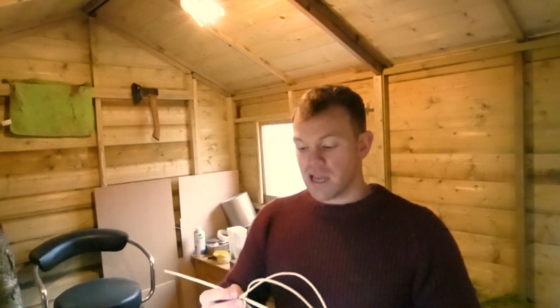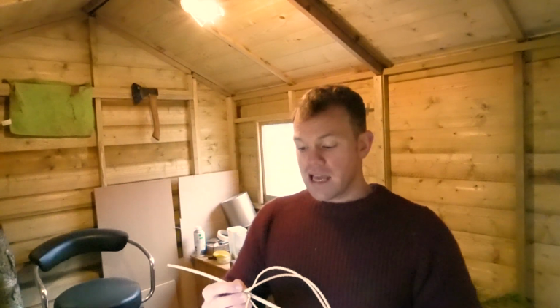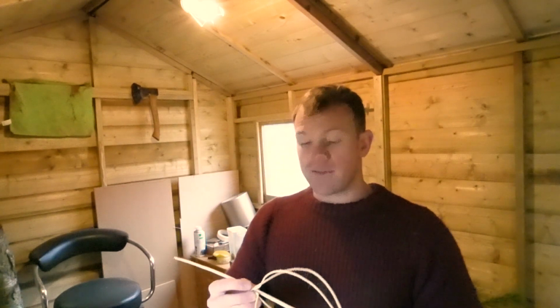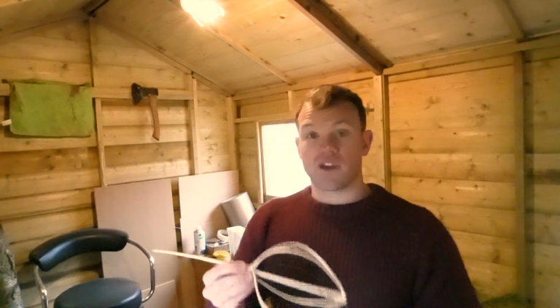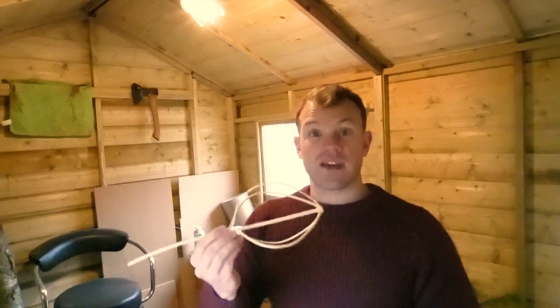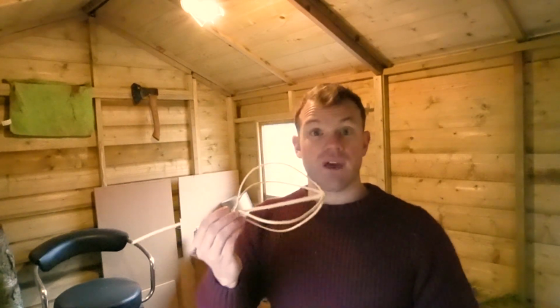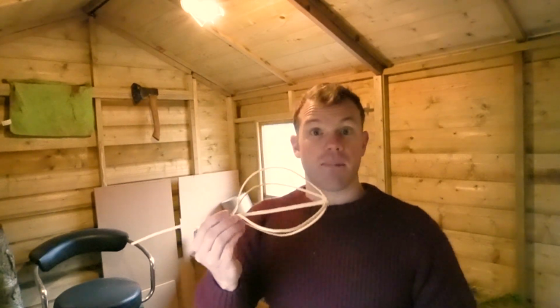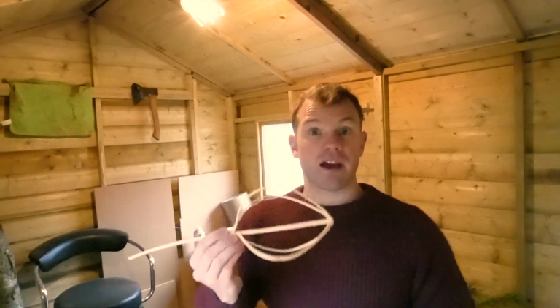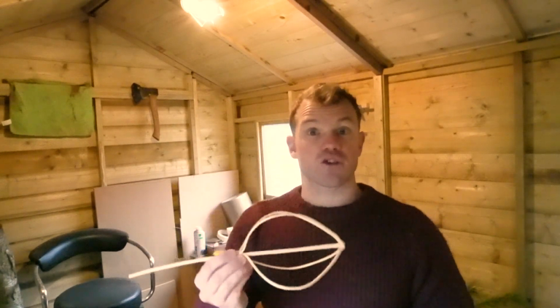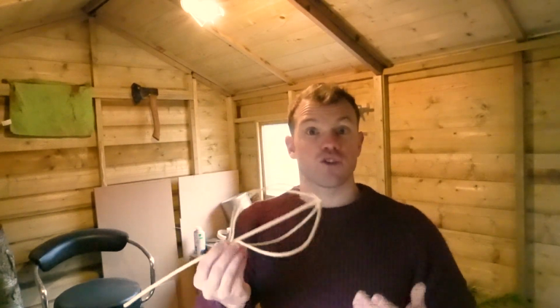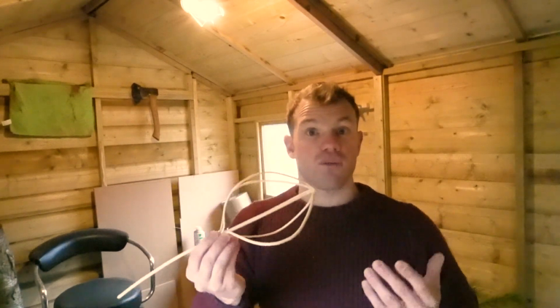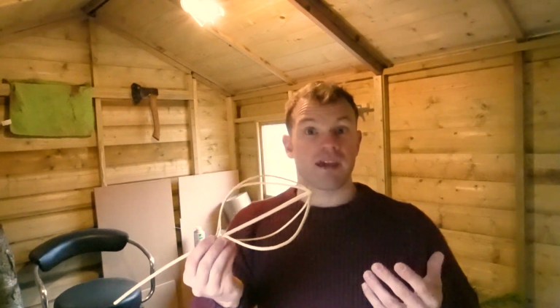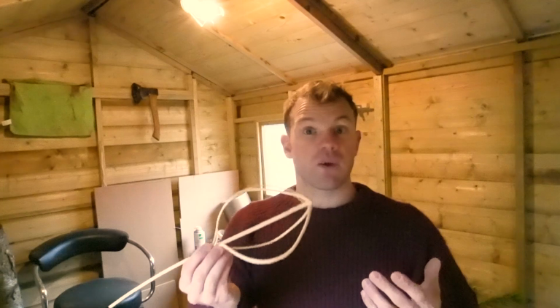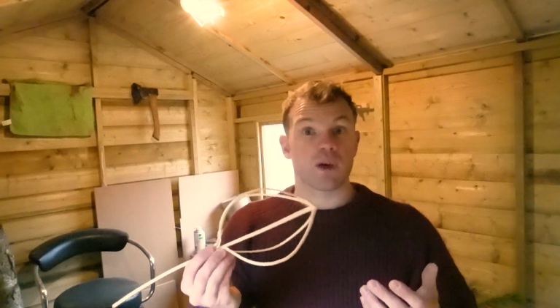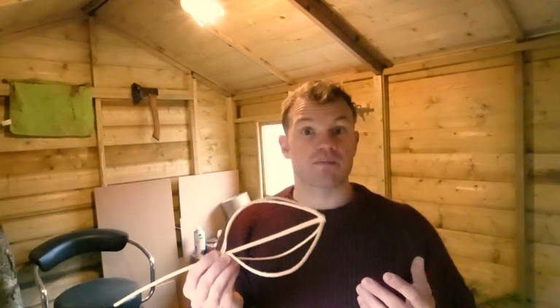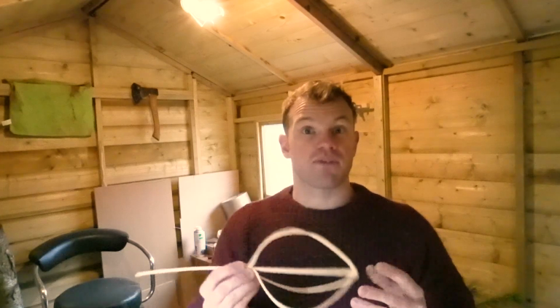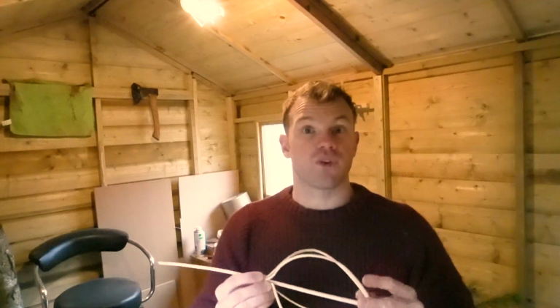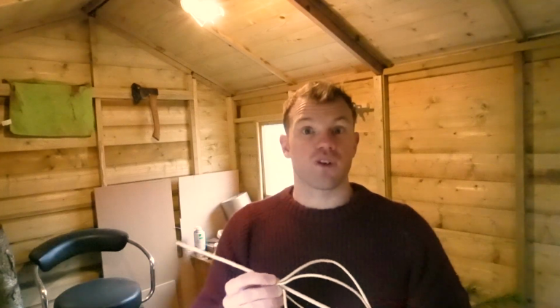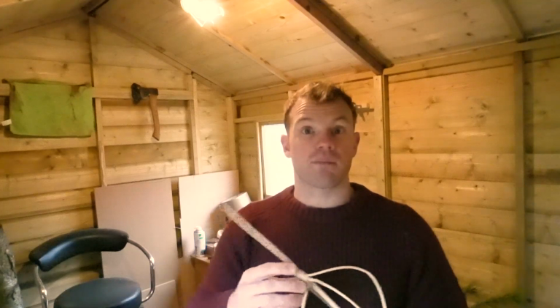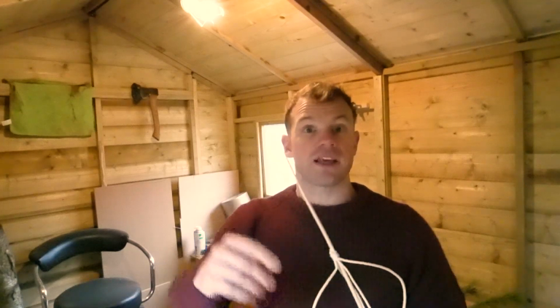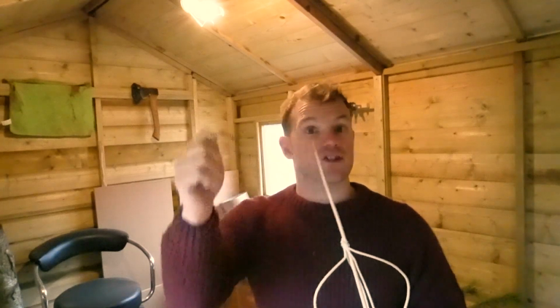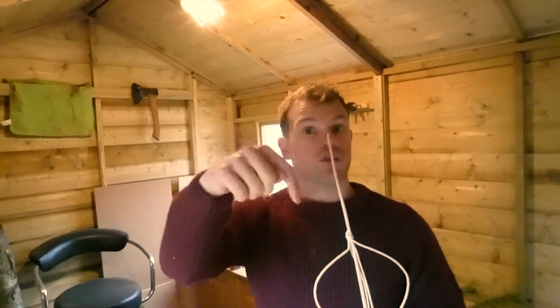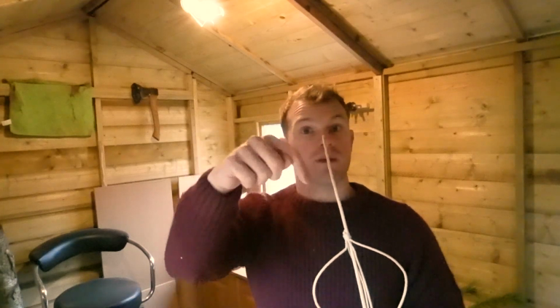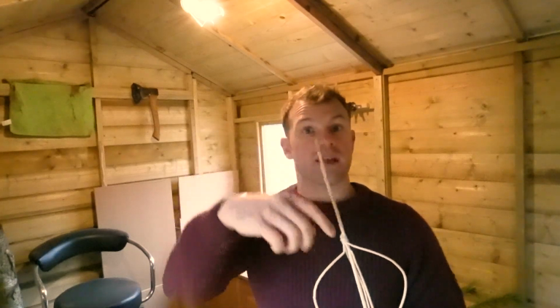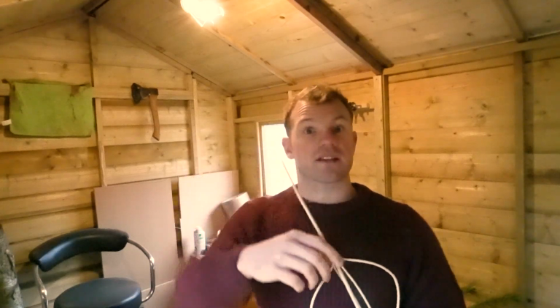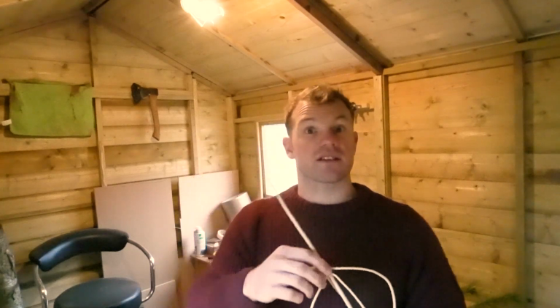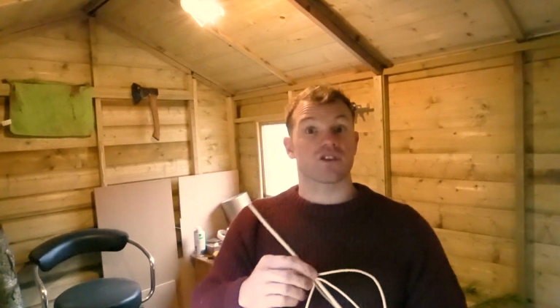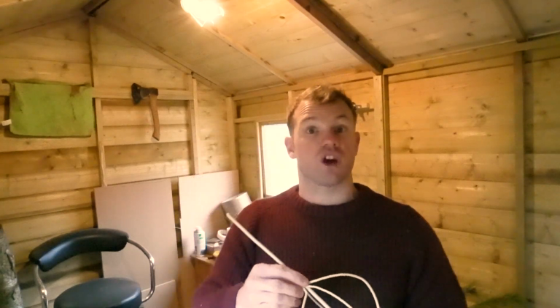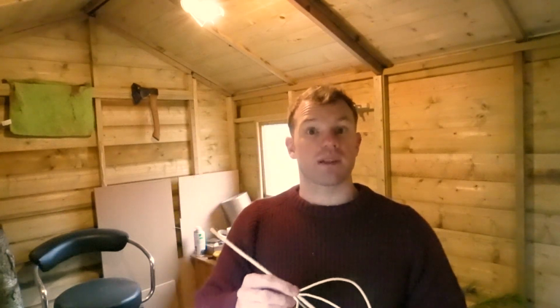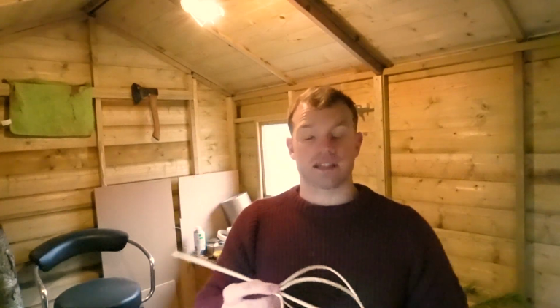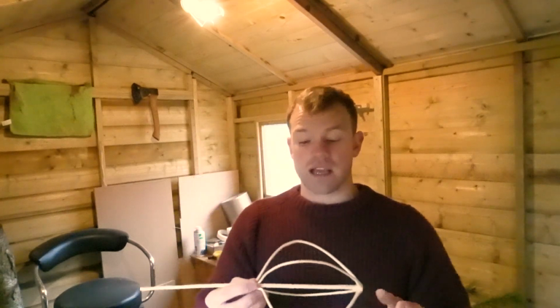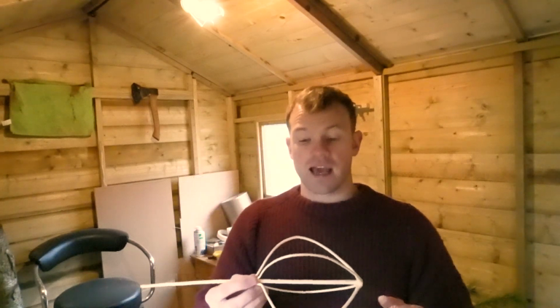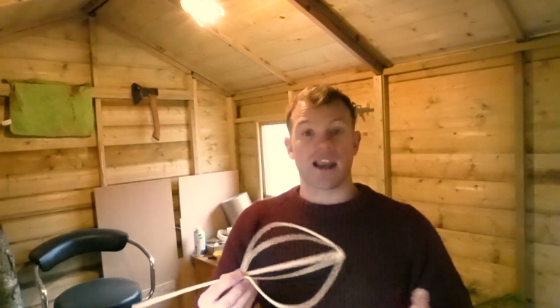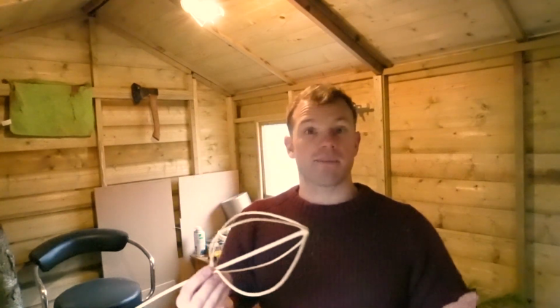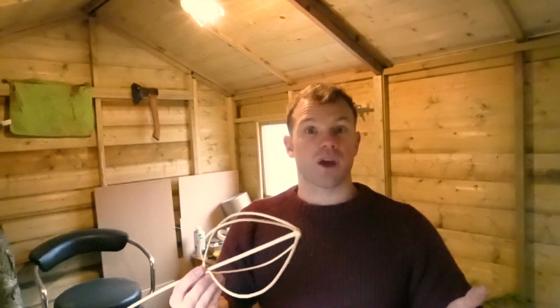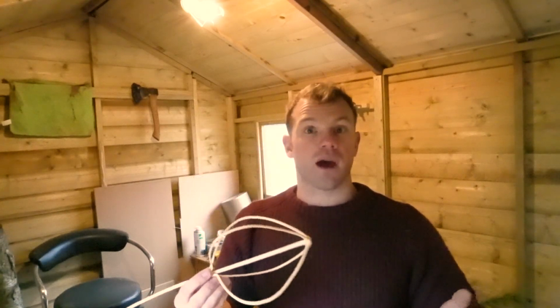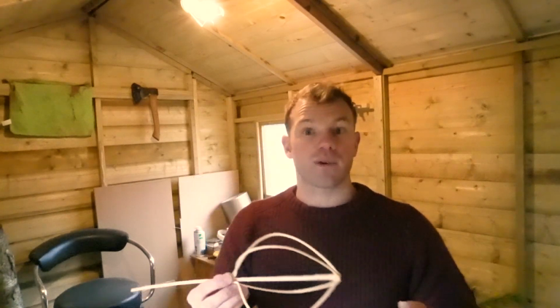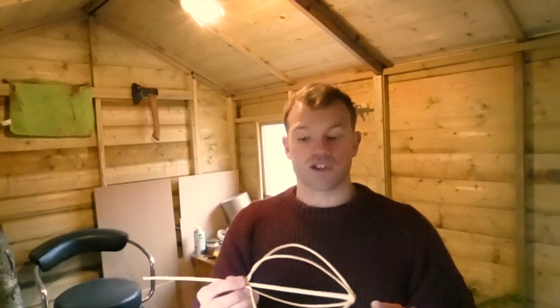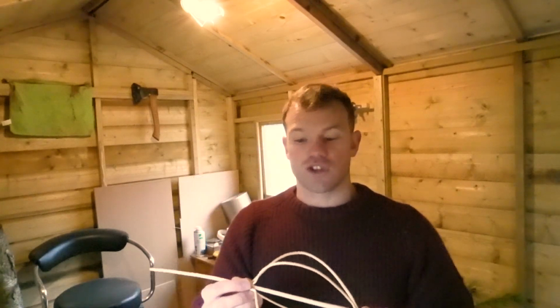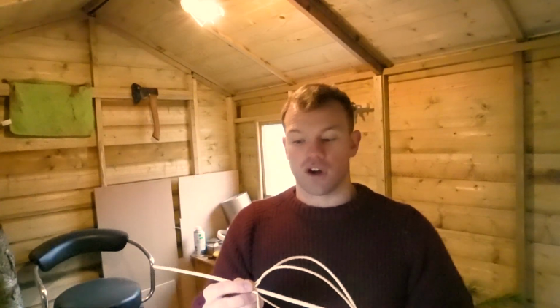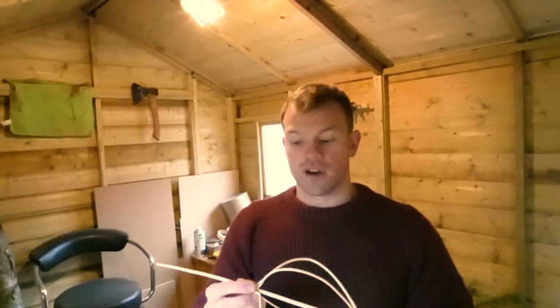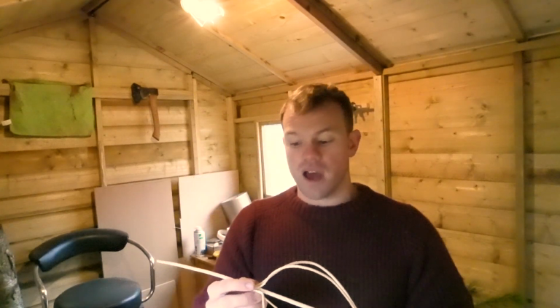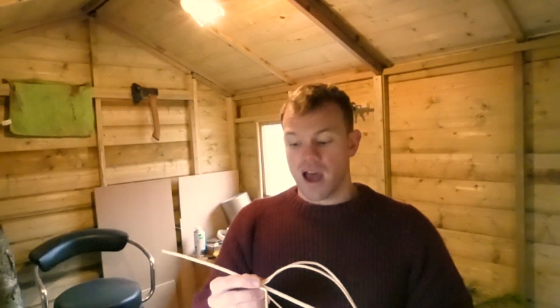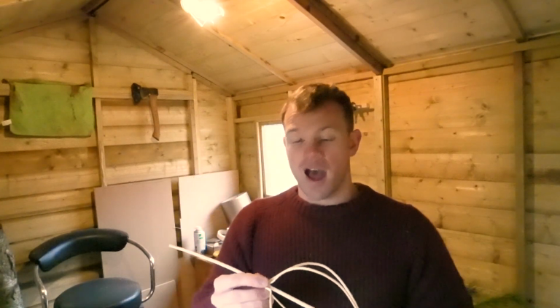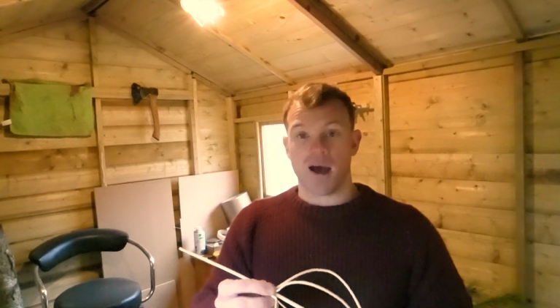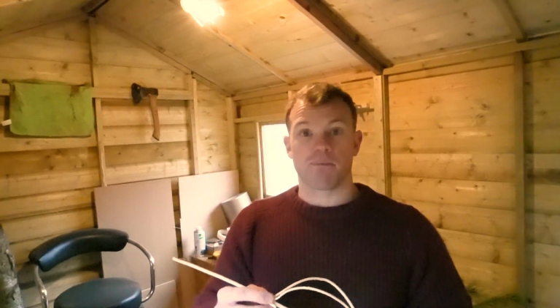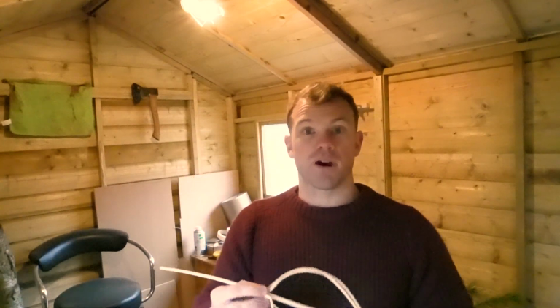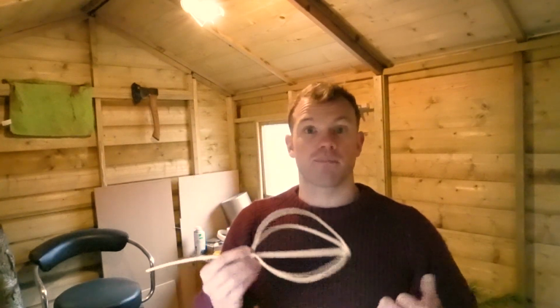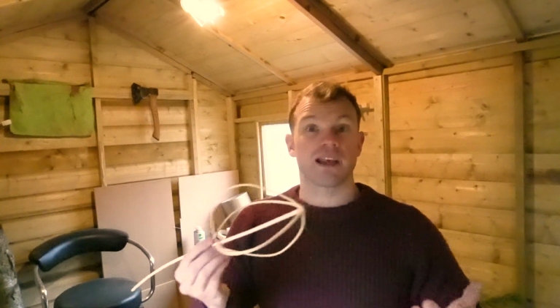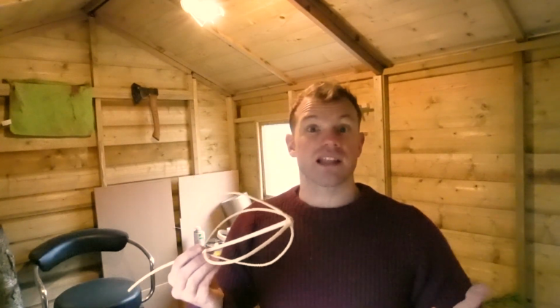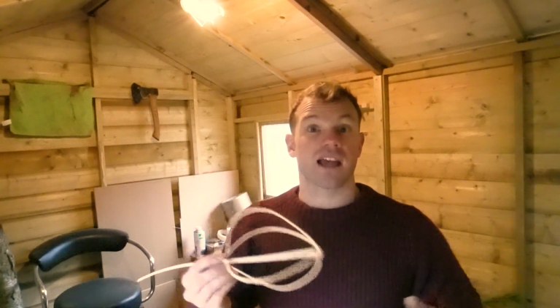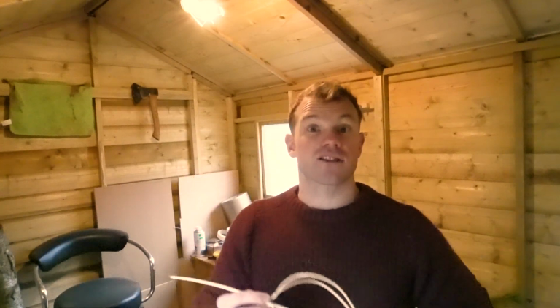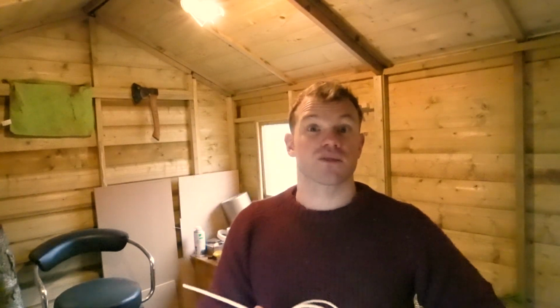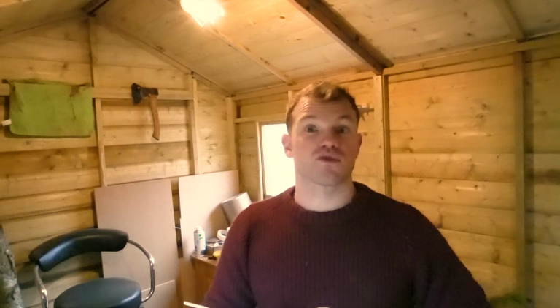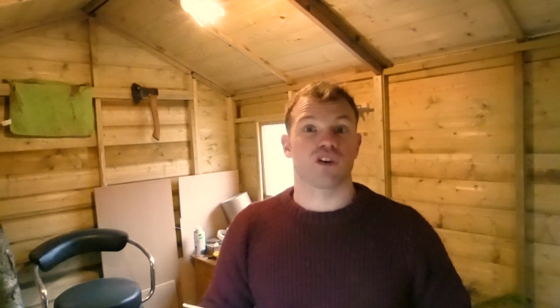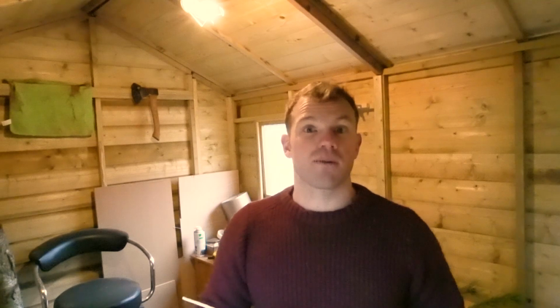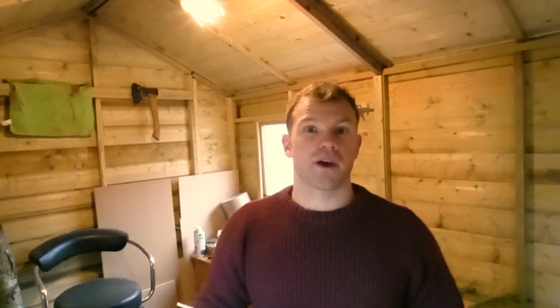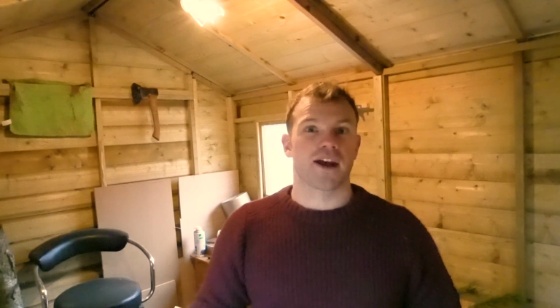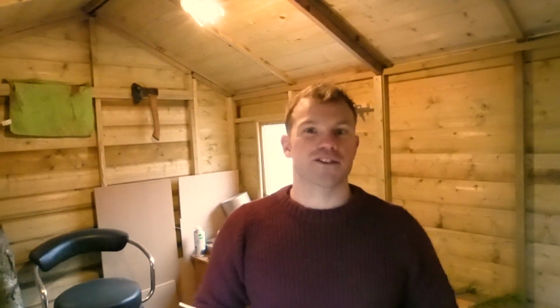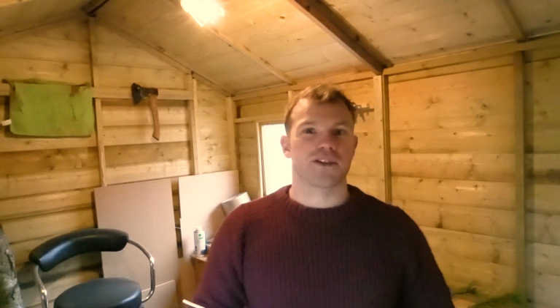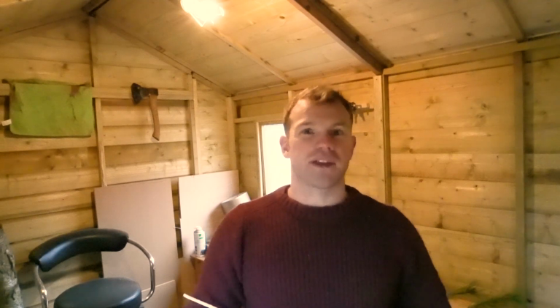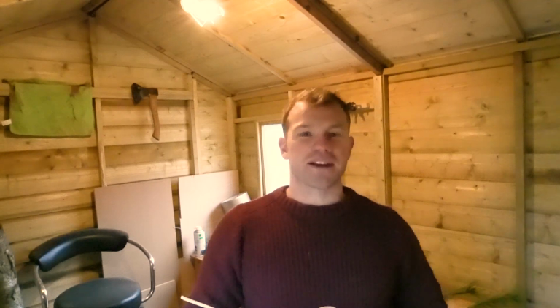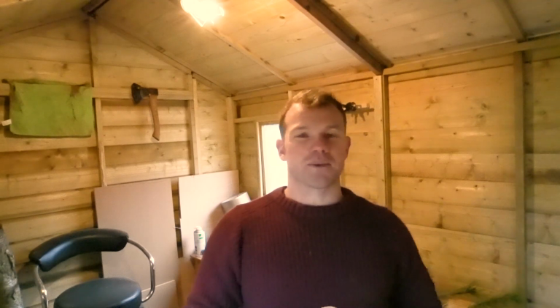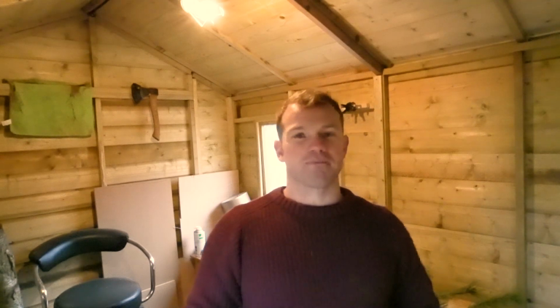That's your finished bushcraft whisk — thanks very much for watching, hope you enjoyed that one. If you give it a bash or if you've made a whisk before, please drop me a message in the comments and let me know how it's gone. Please like and subscribe and I'll see you in the next one.